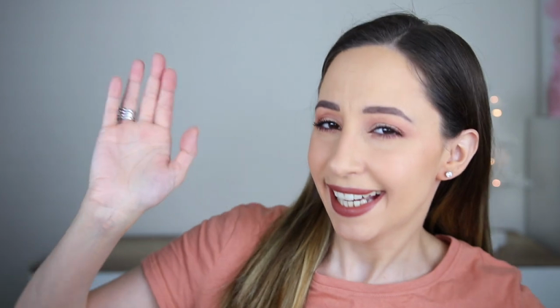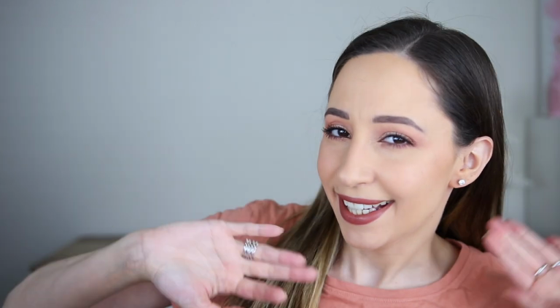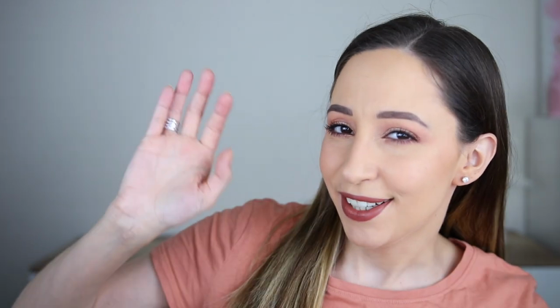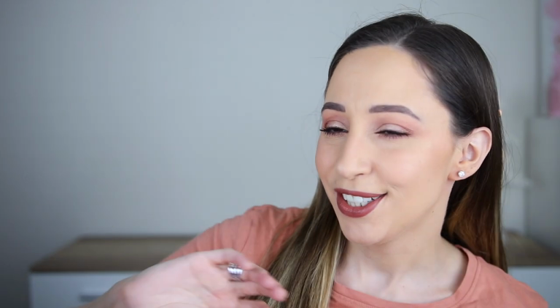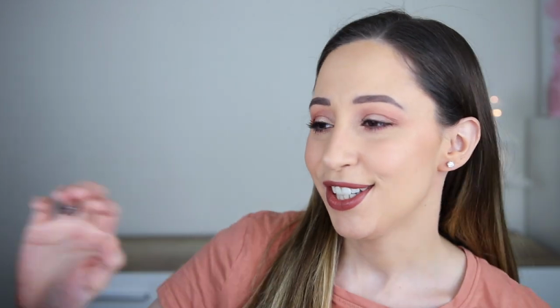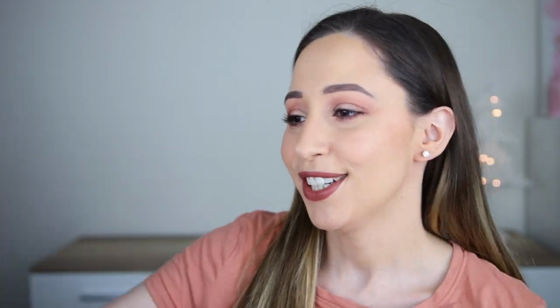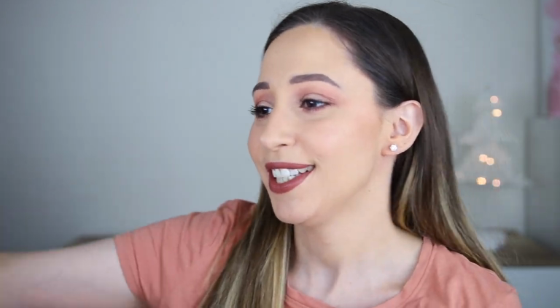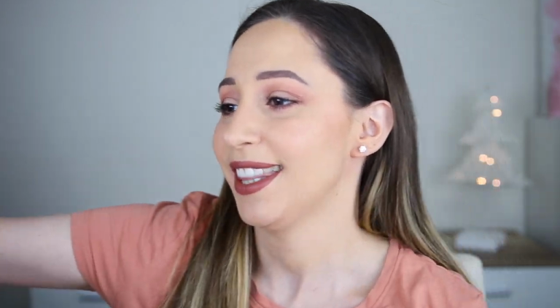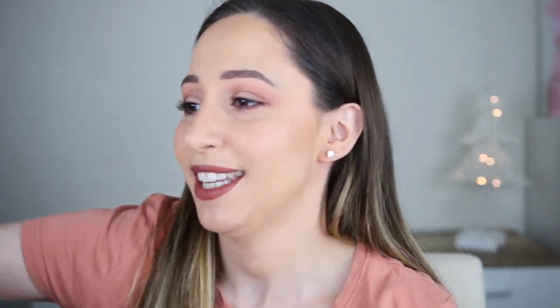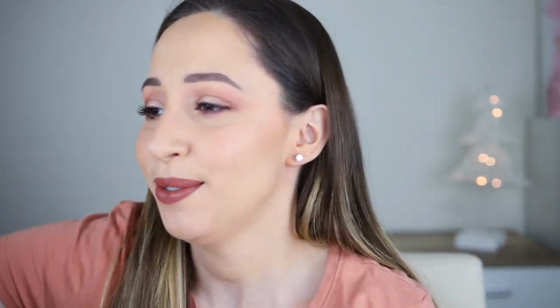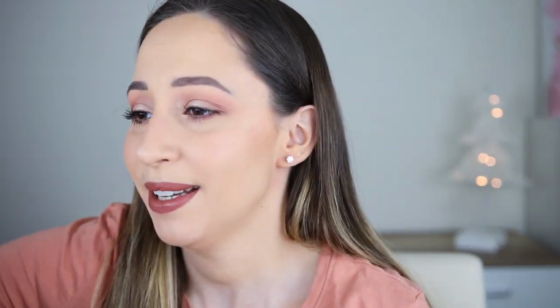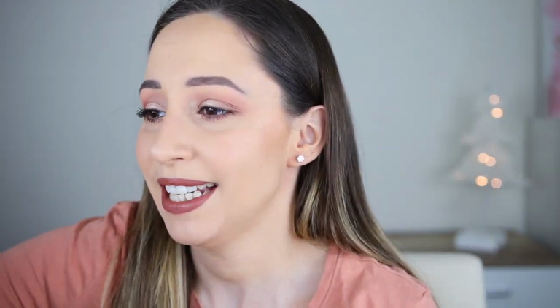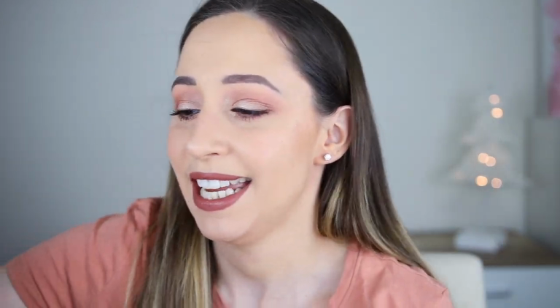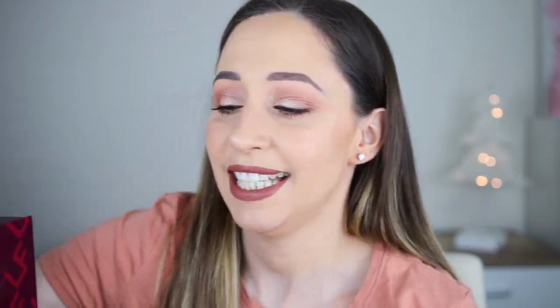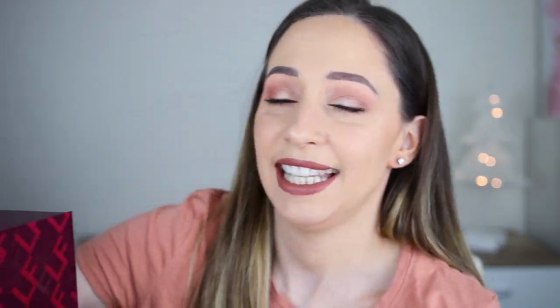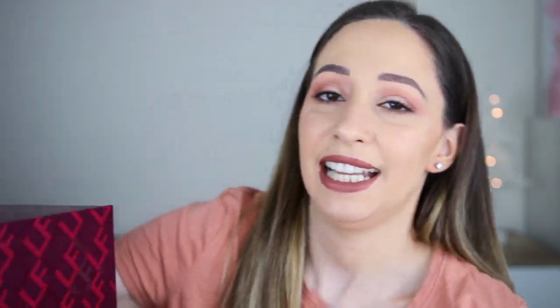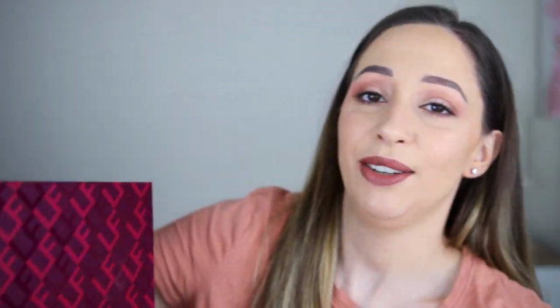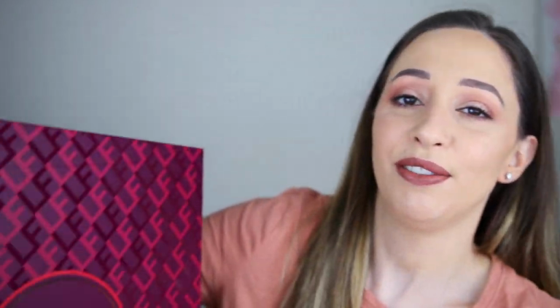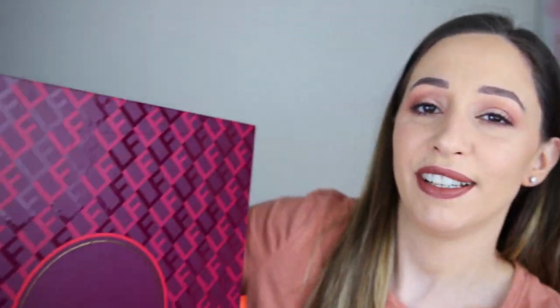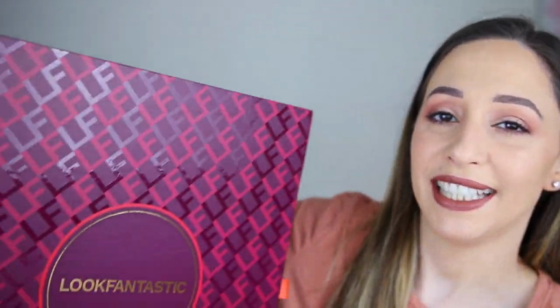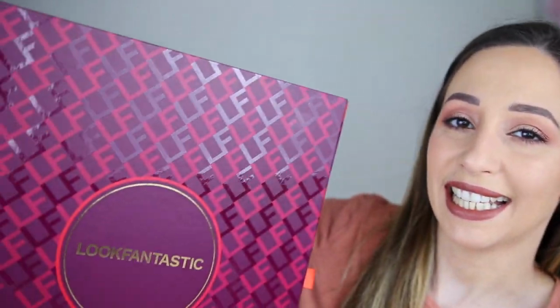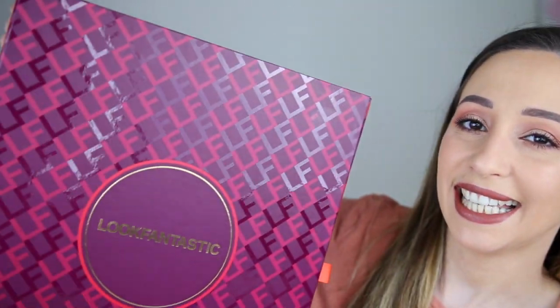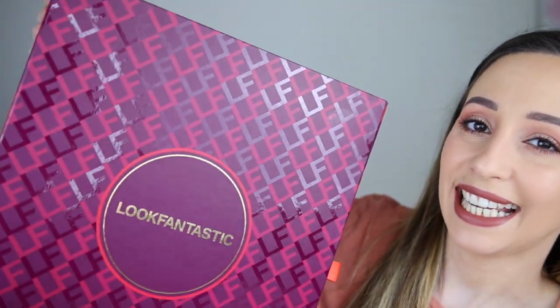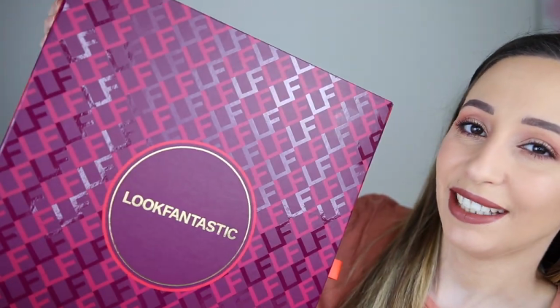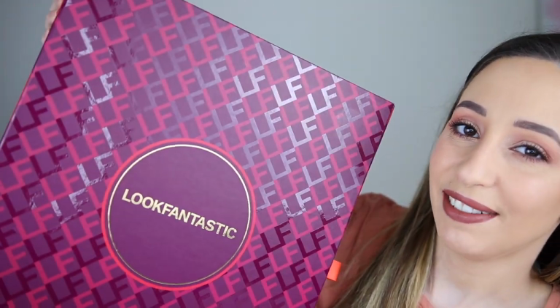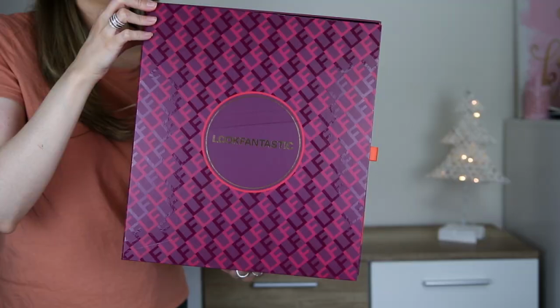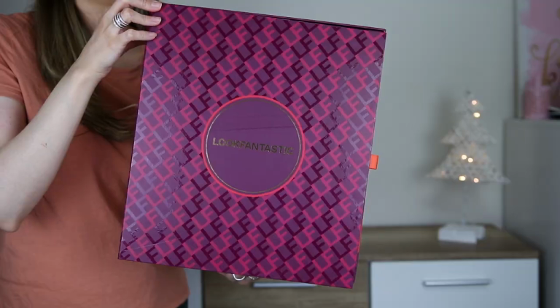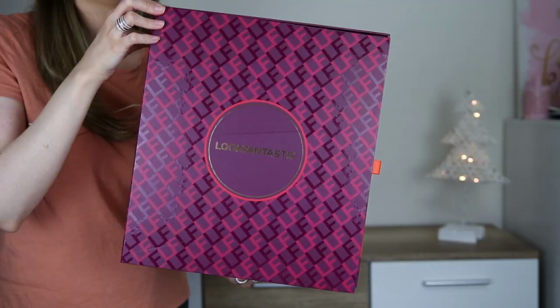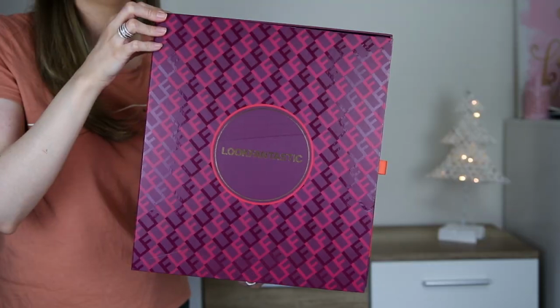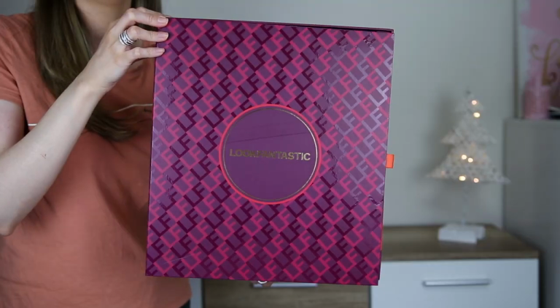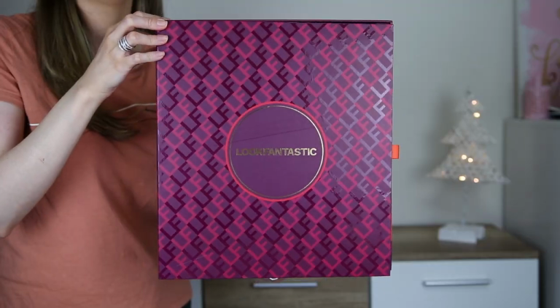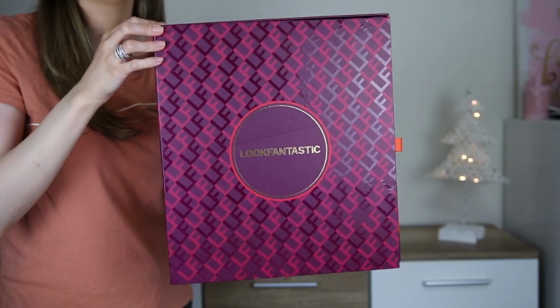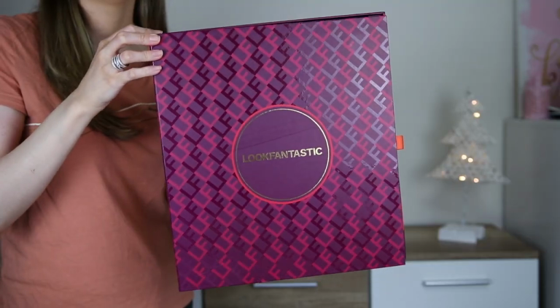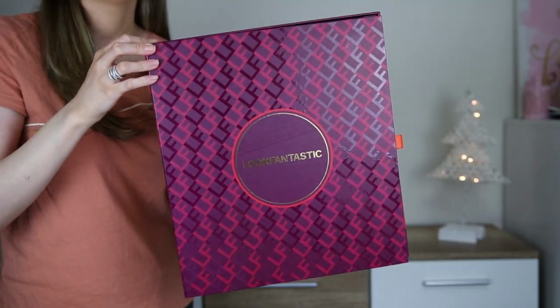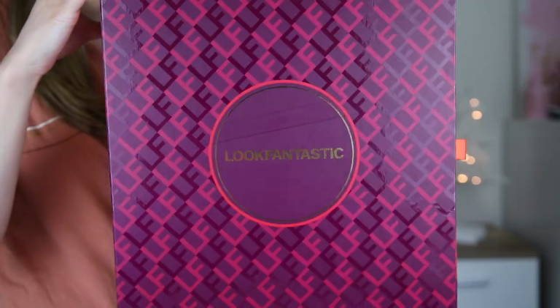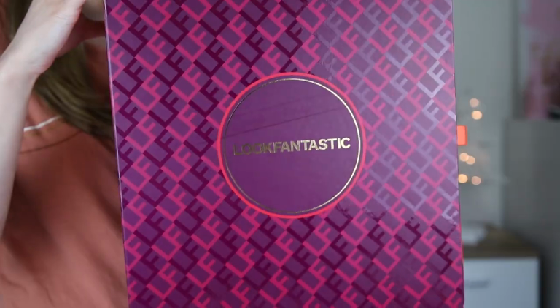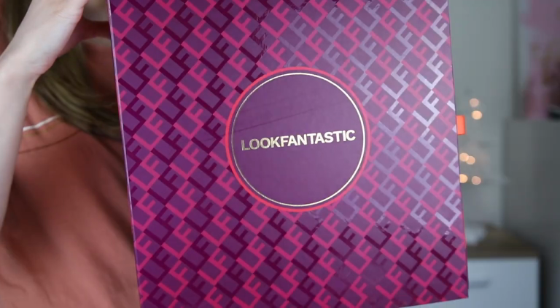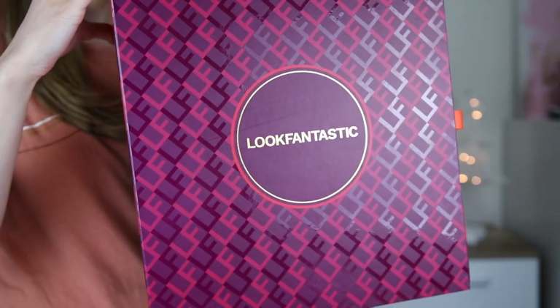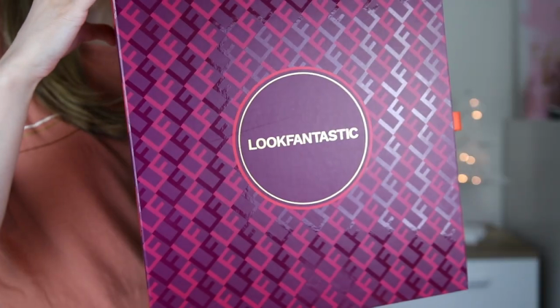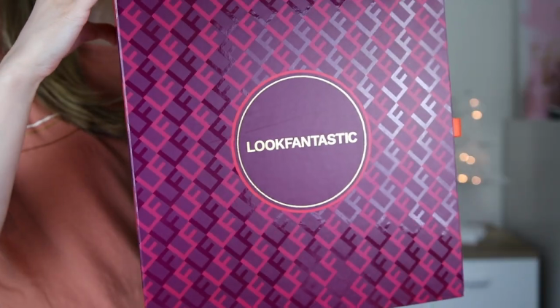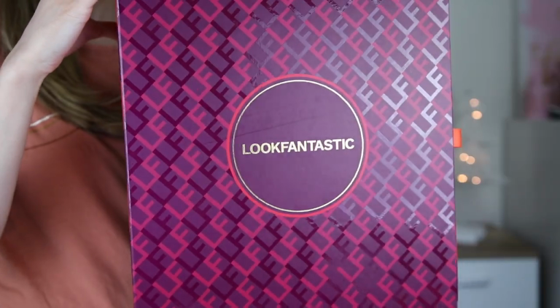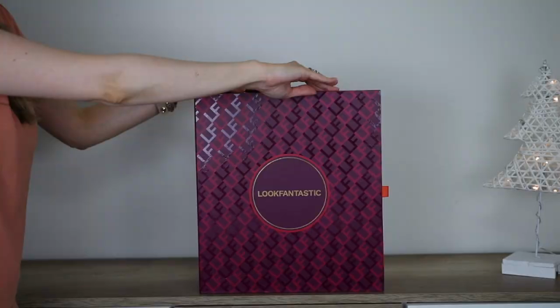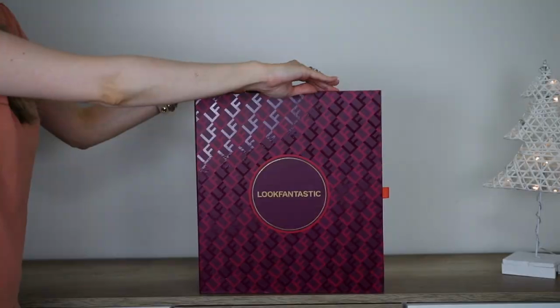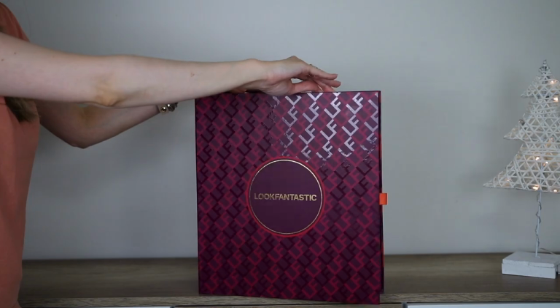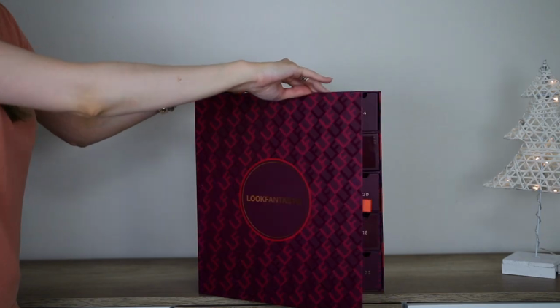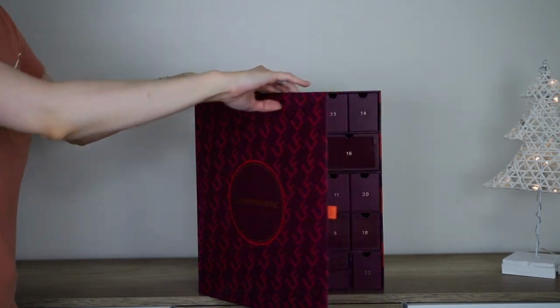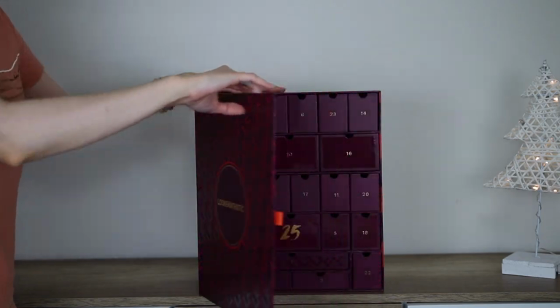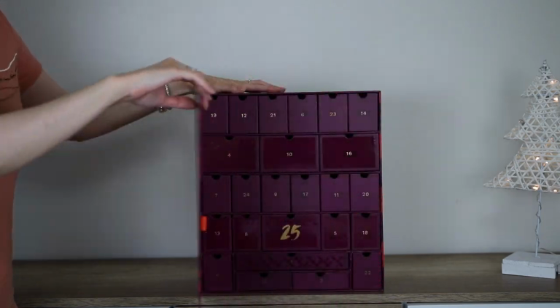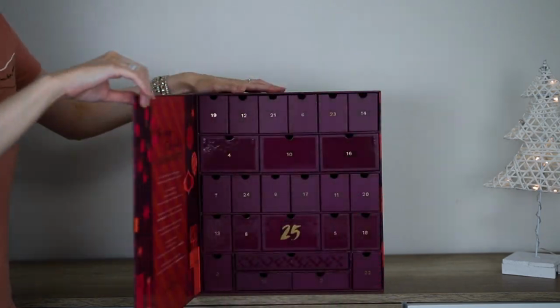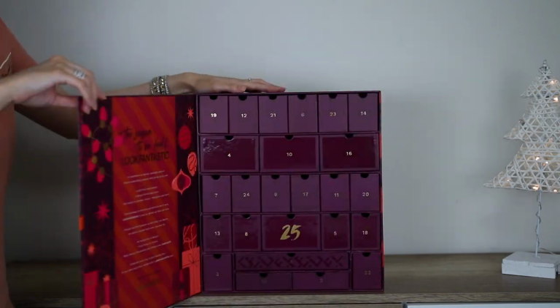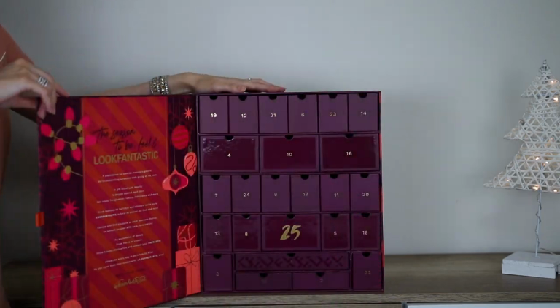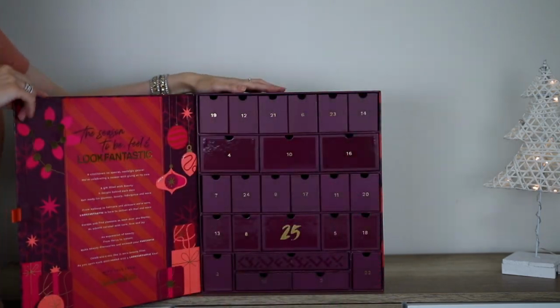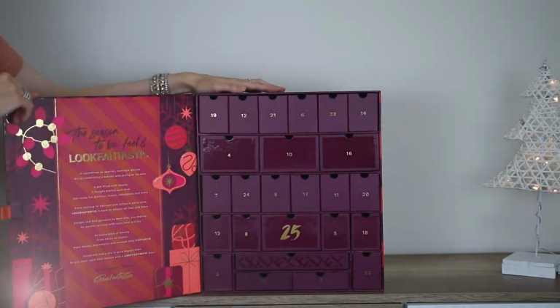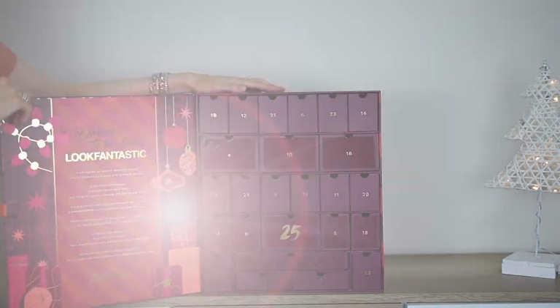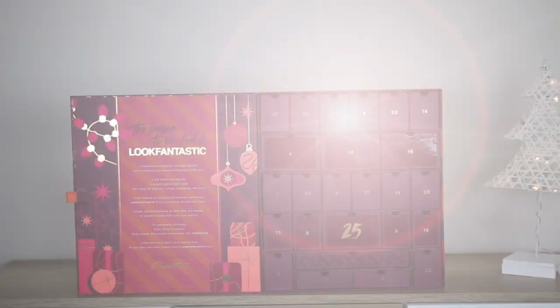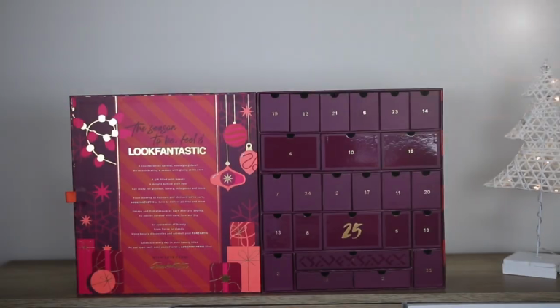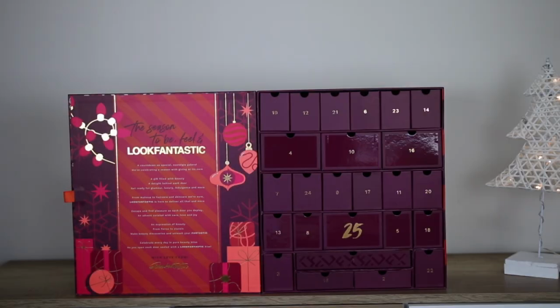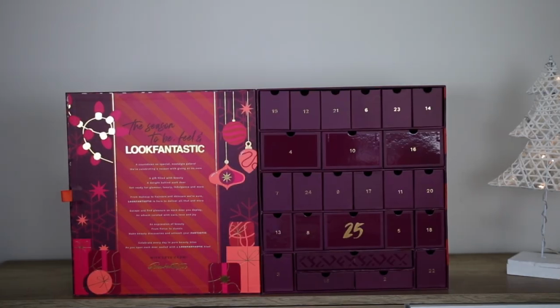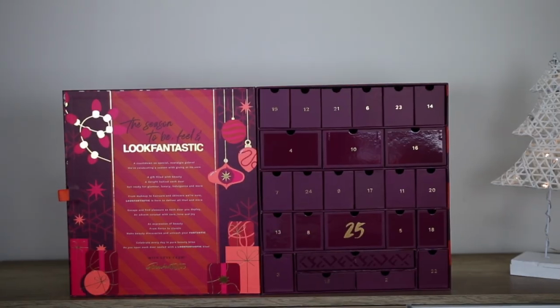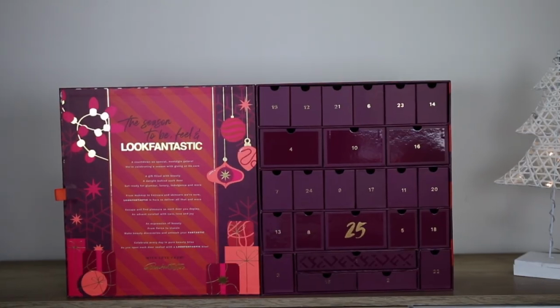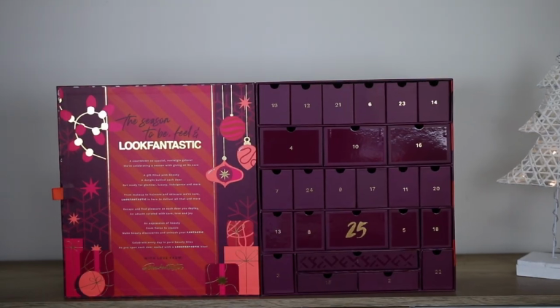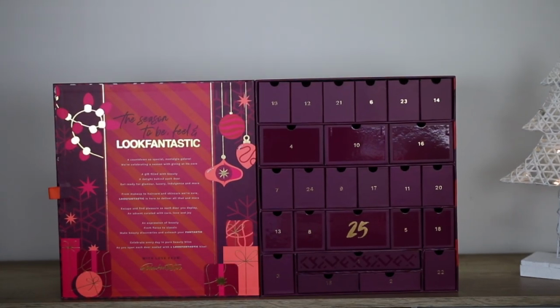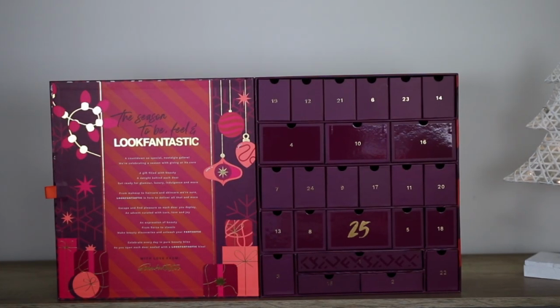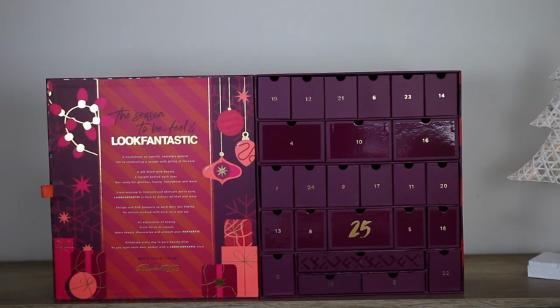Hi gorgeous! This one is the Look Fantastic Advent Calendar. The price of it is 95 euros and we have 25 products.